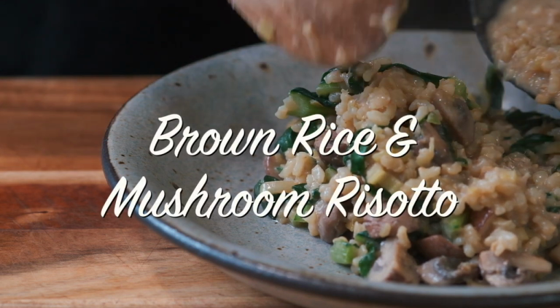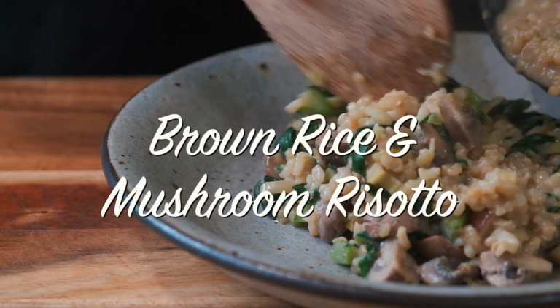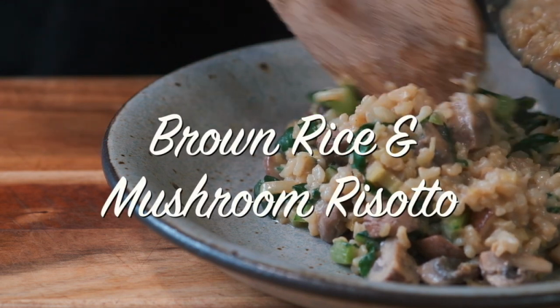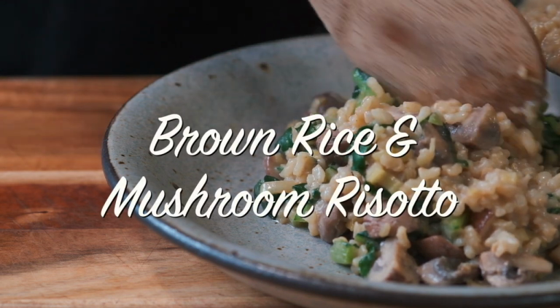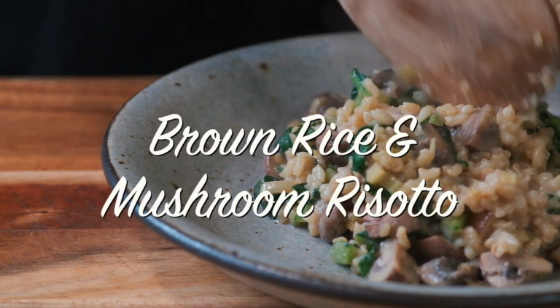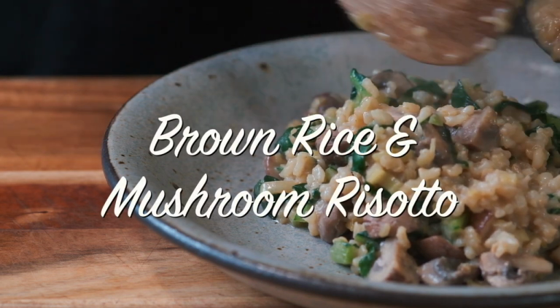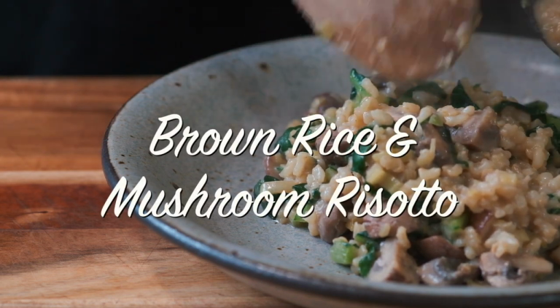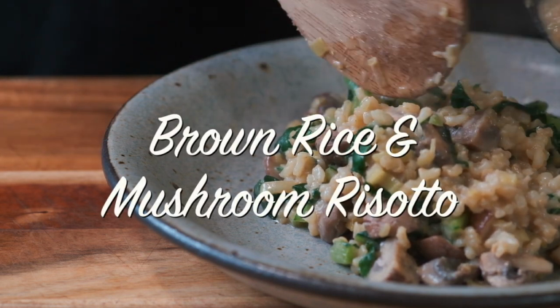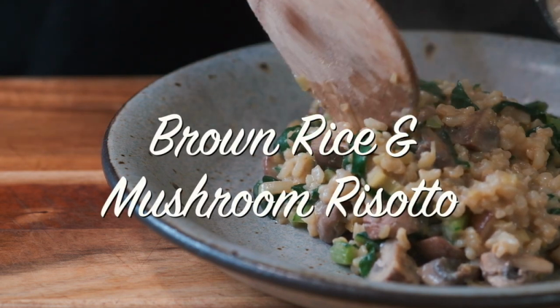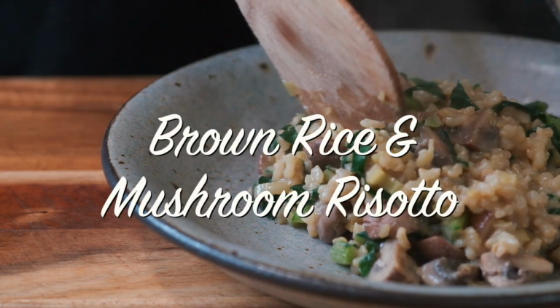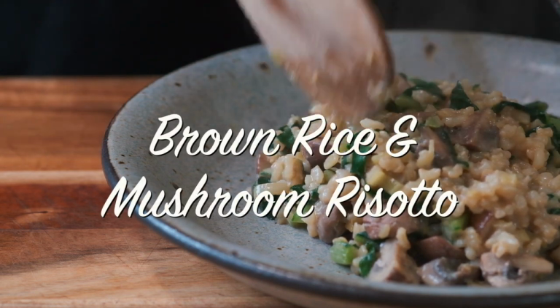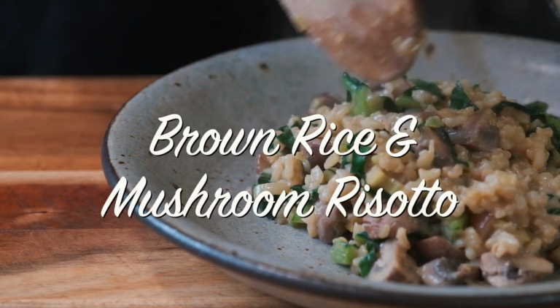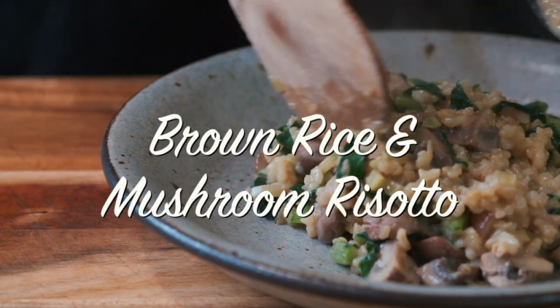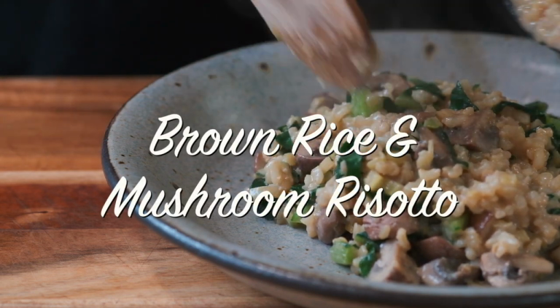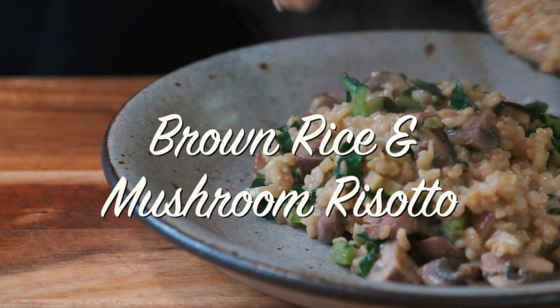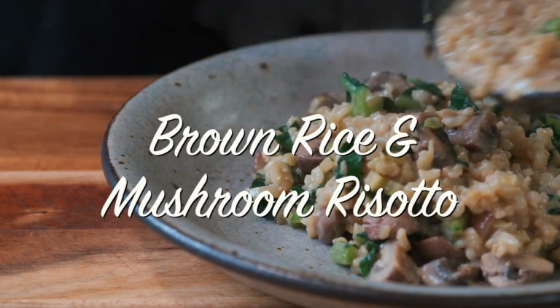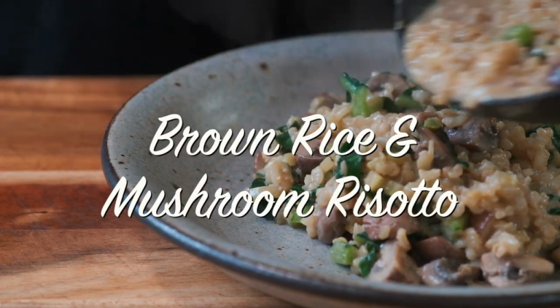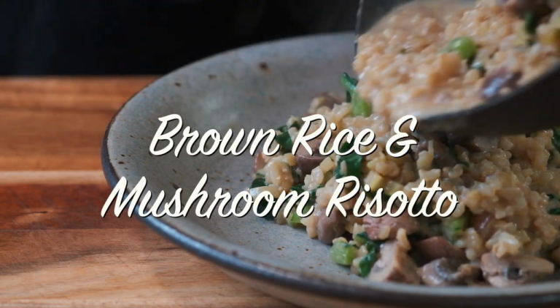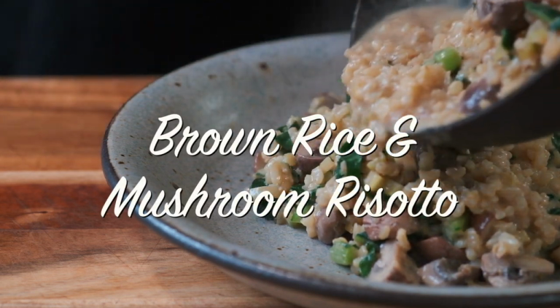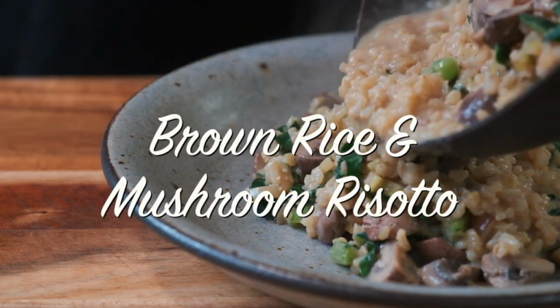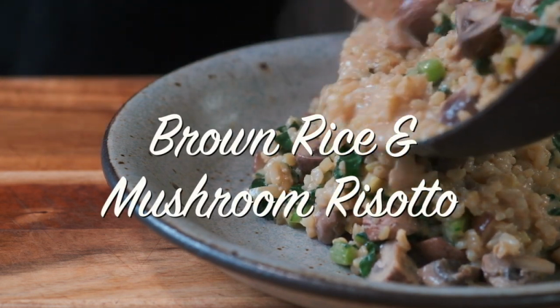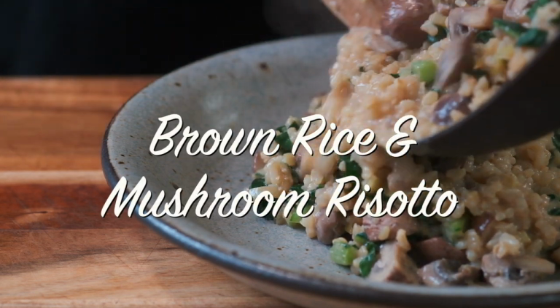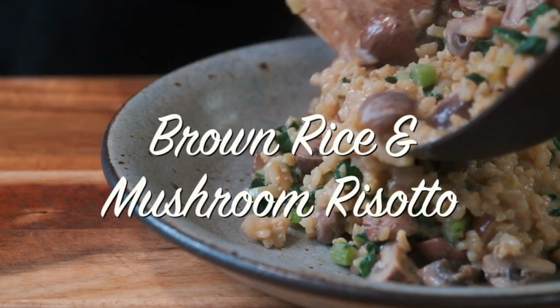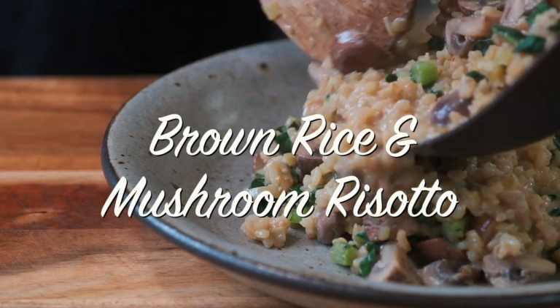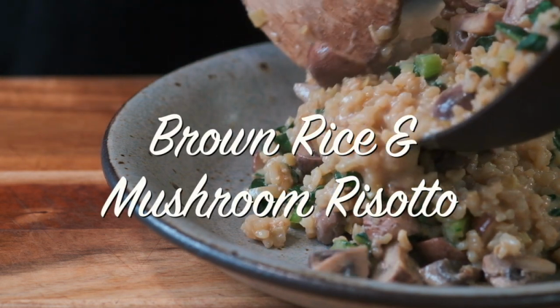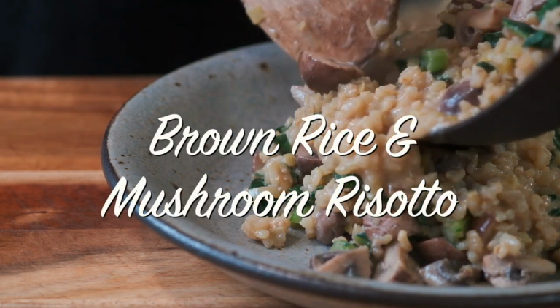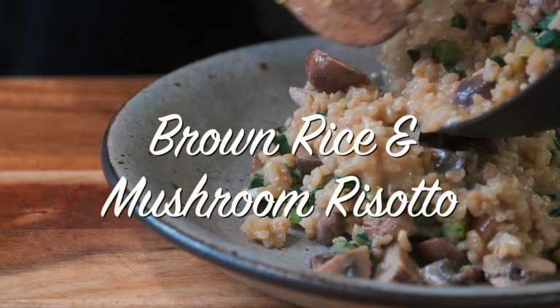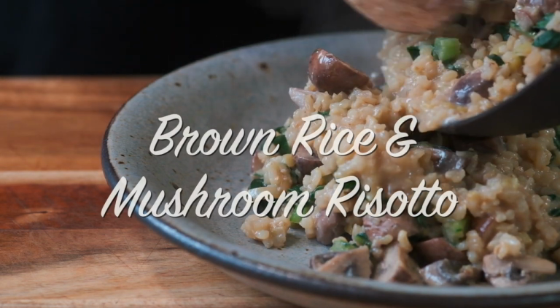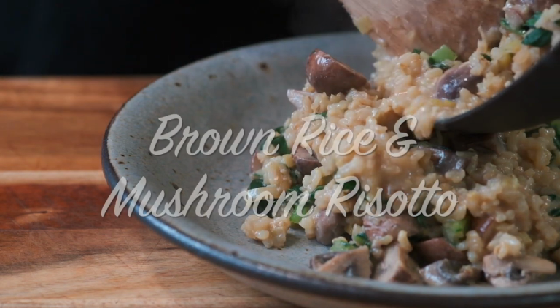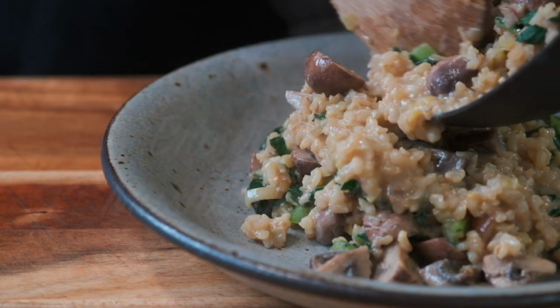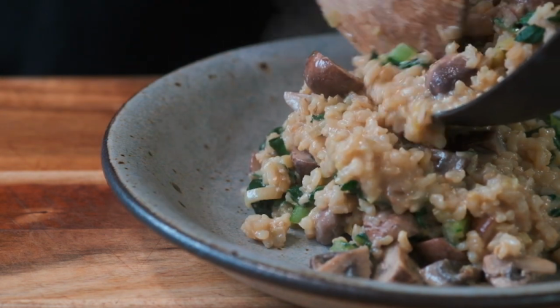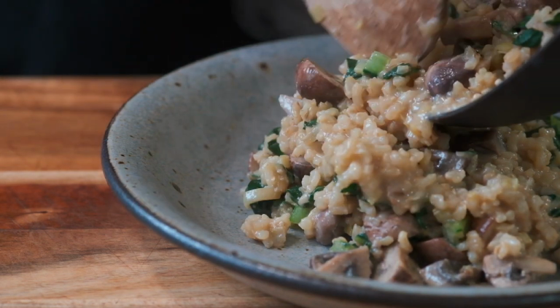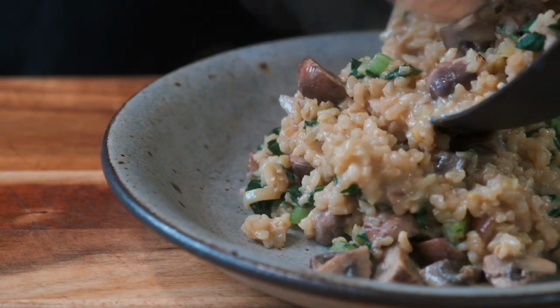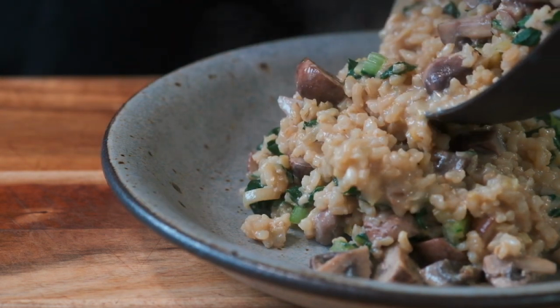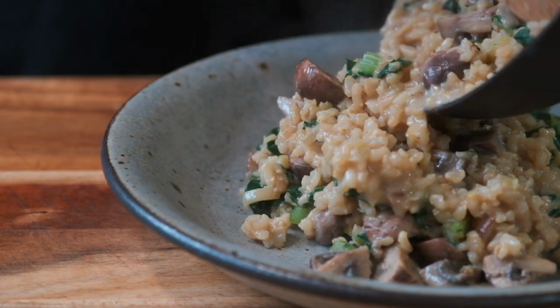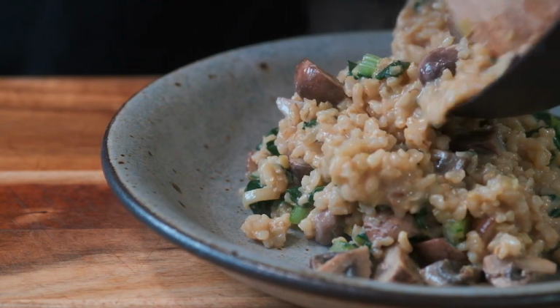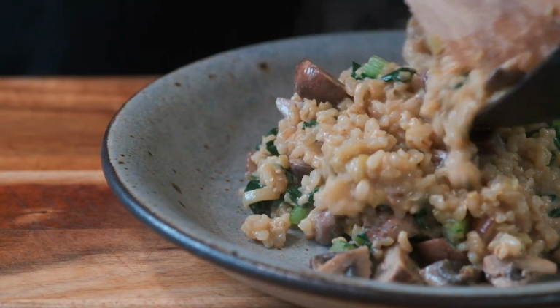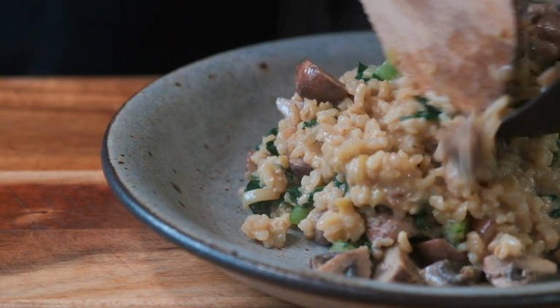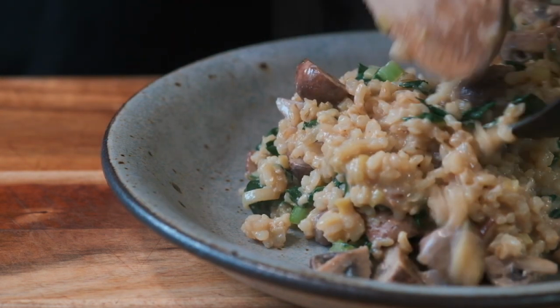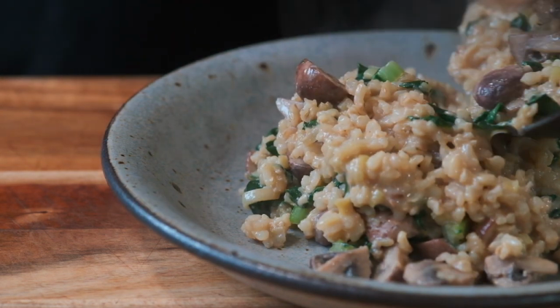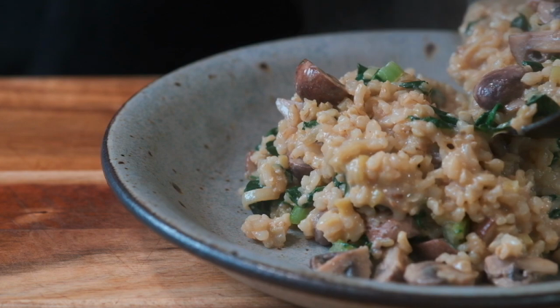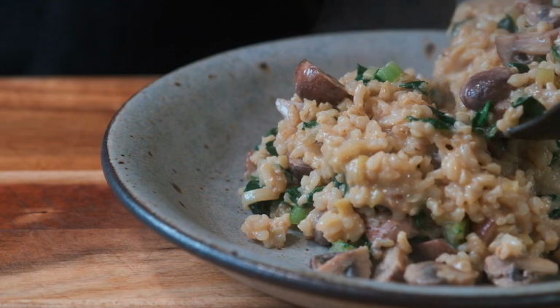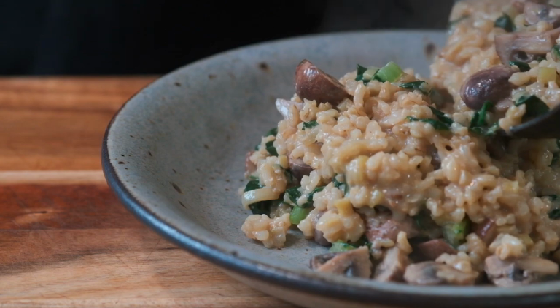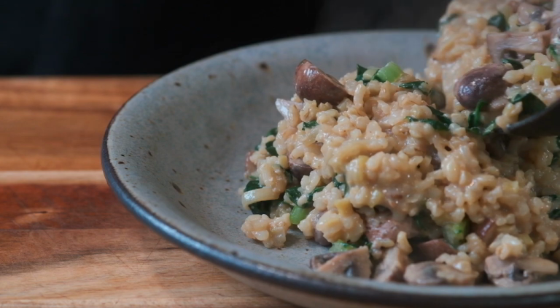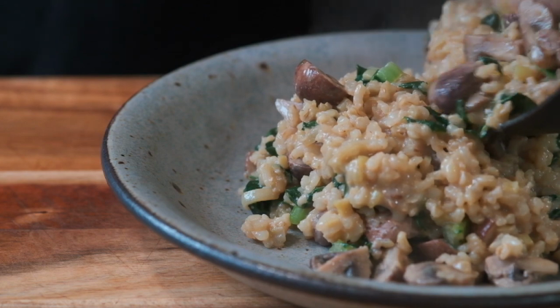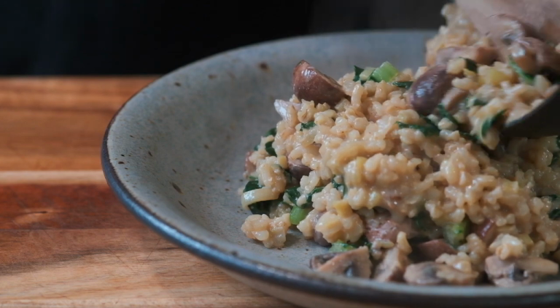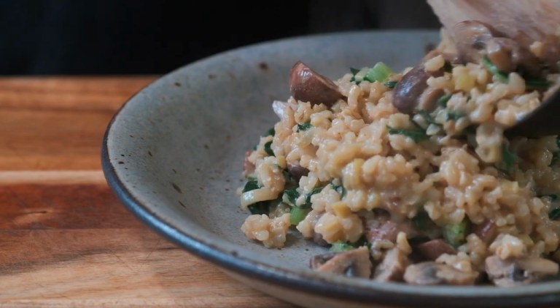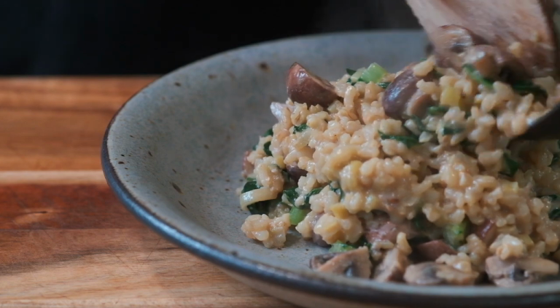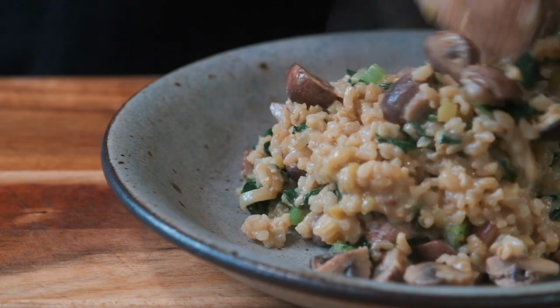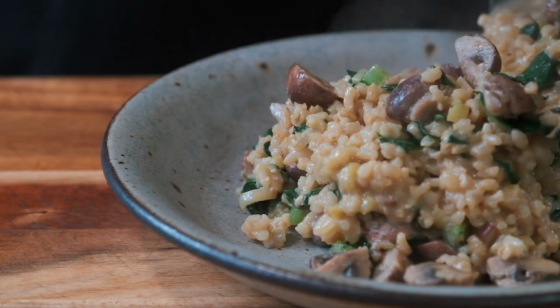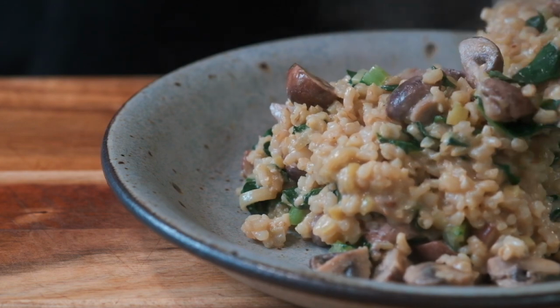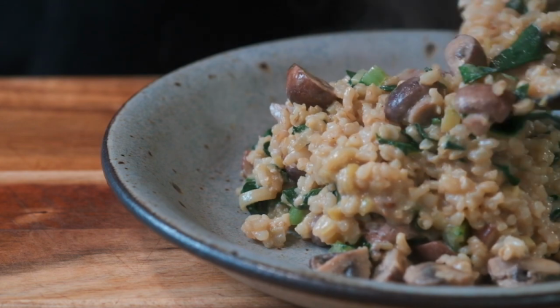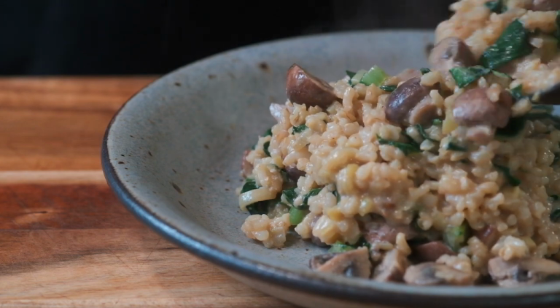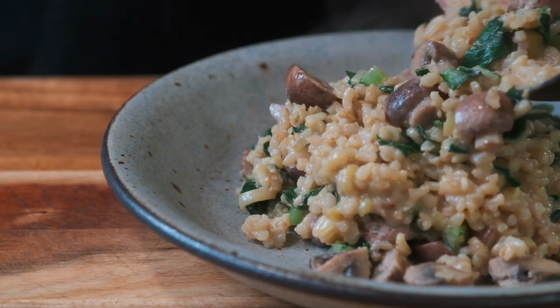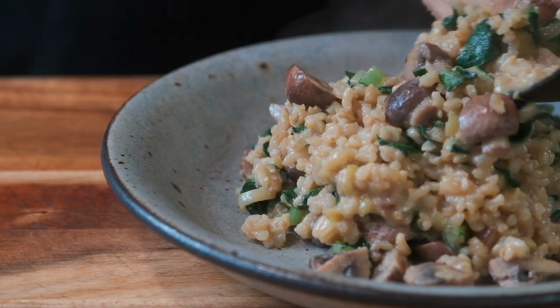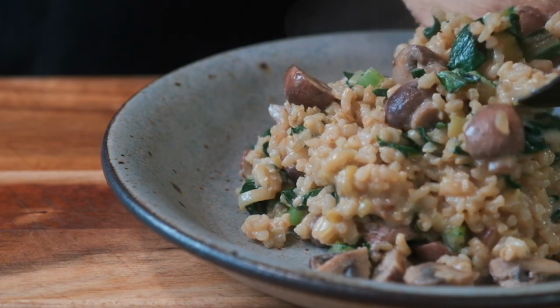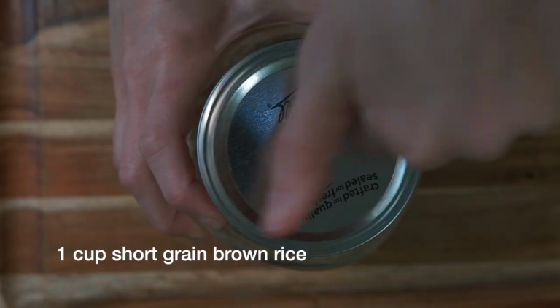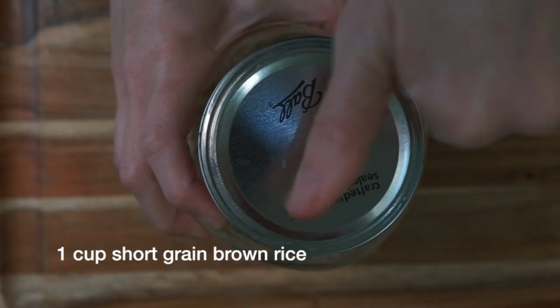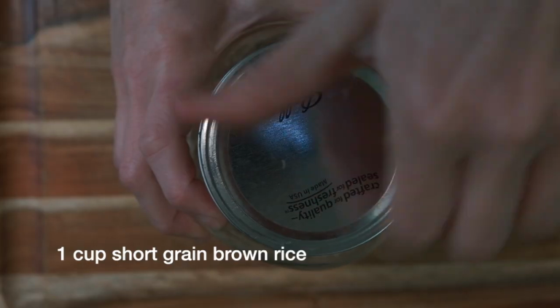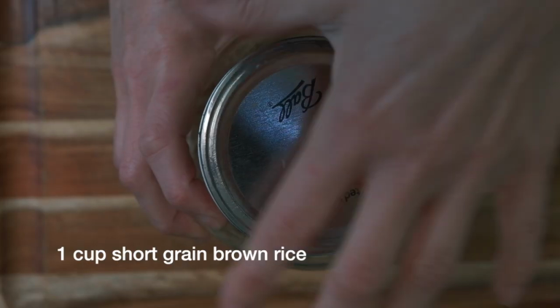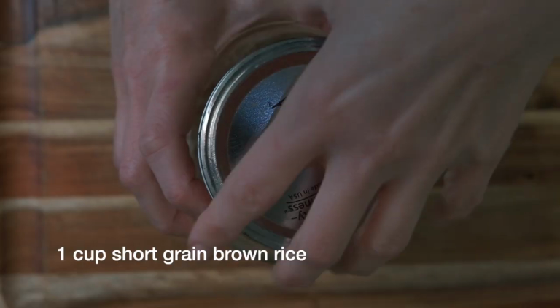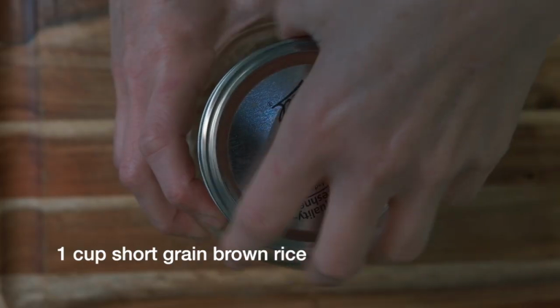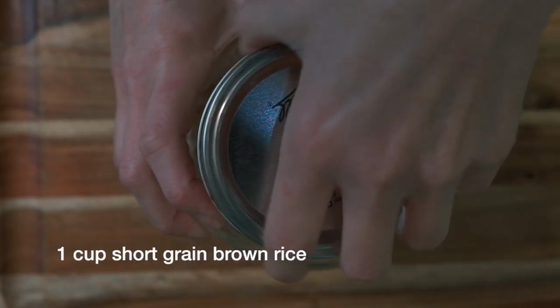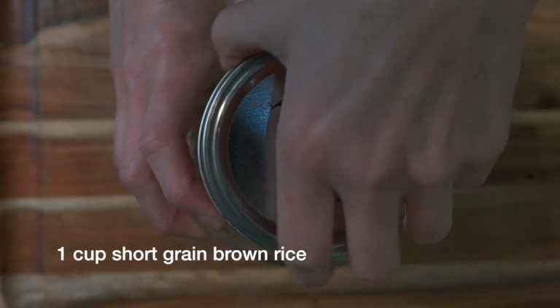Hi there and welcome to my channel. Today we're going to be making a whole food plant-based brown rice and mushroom risotto.